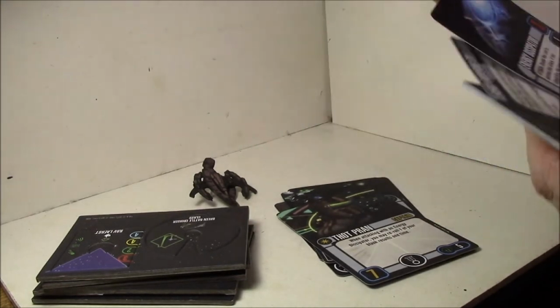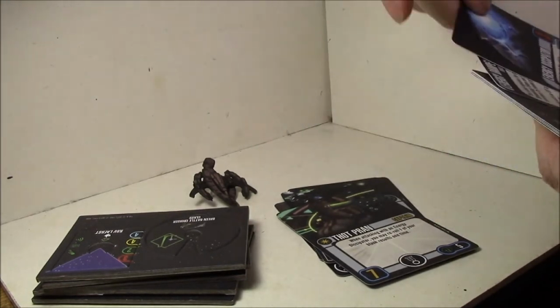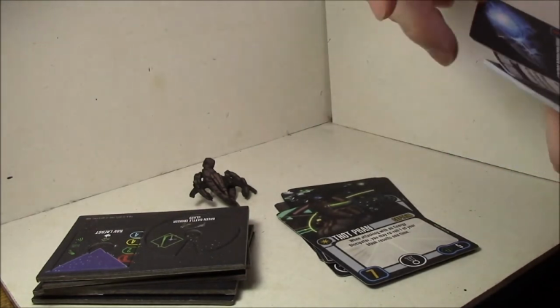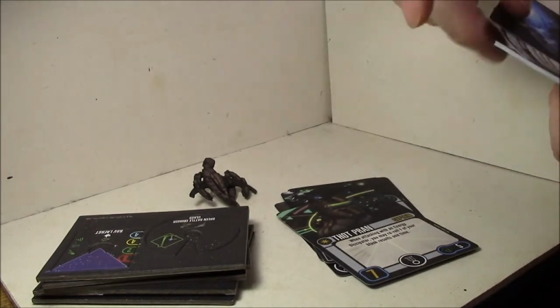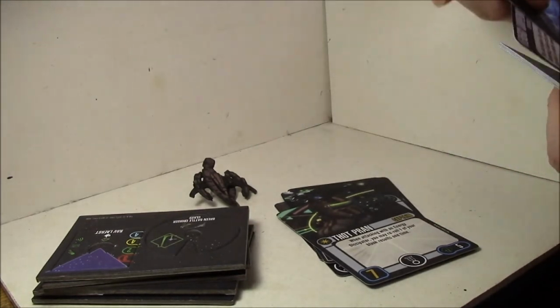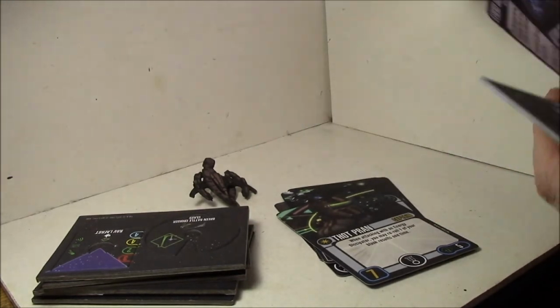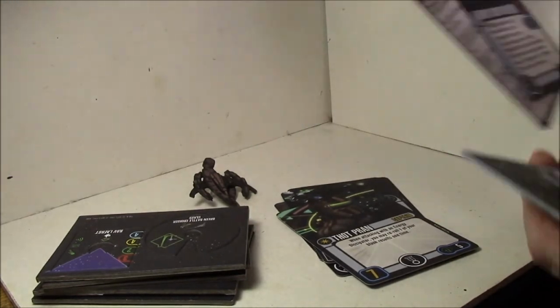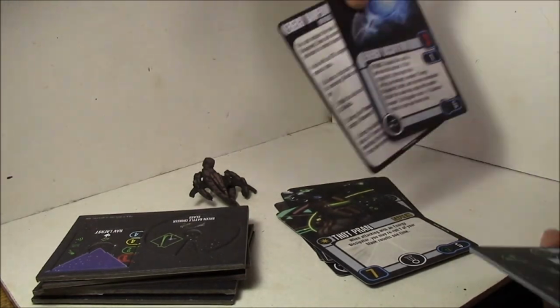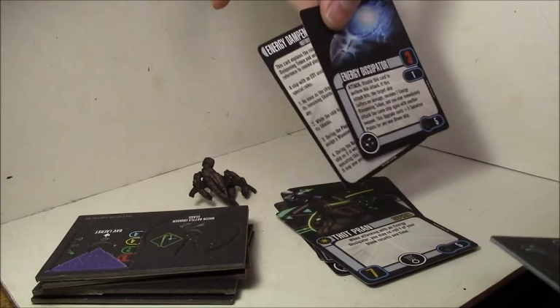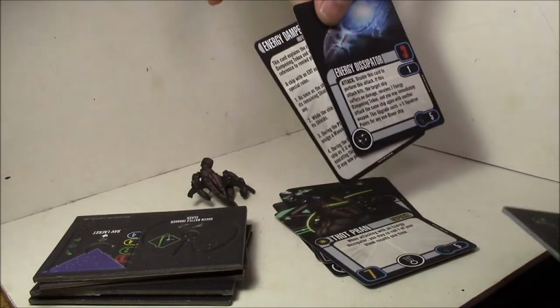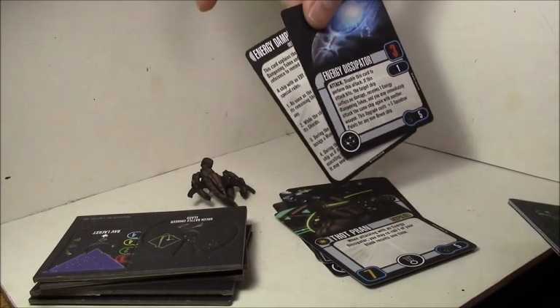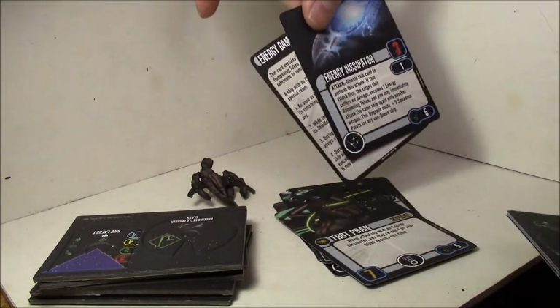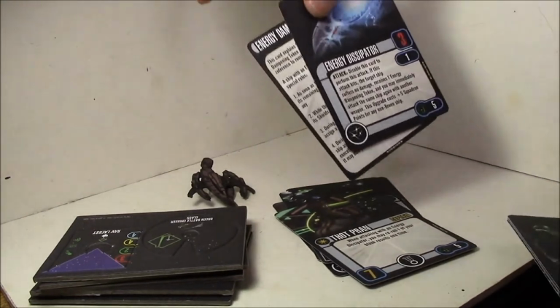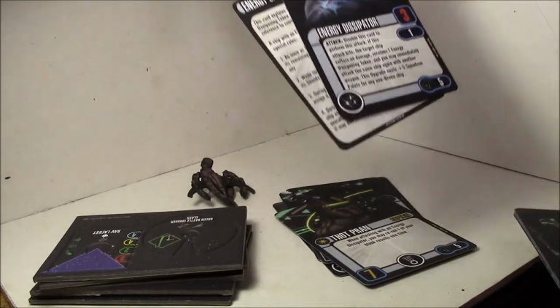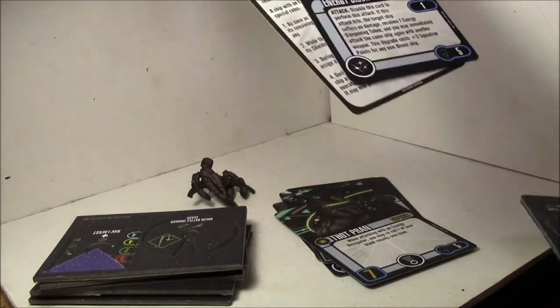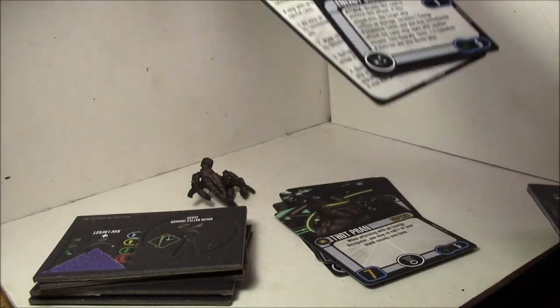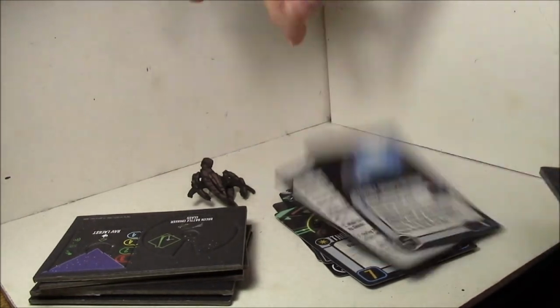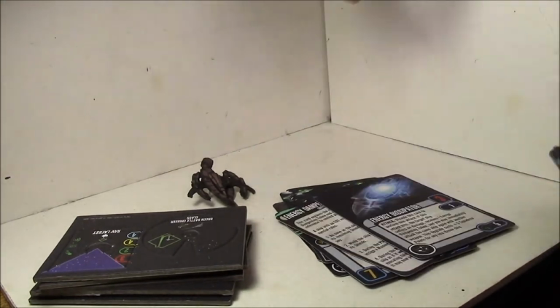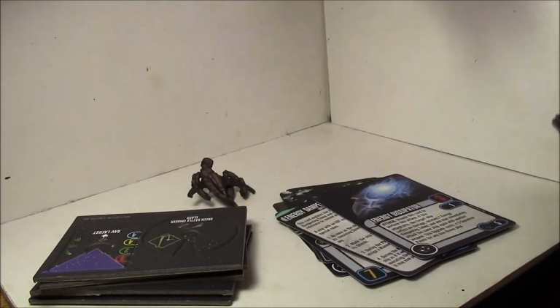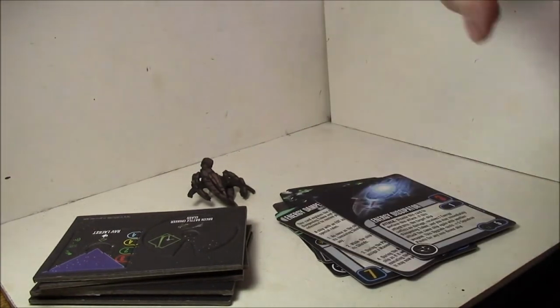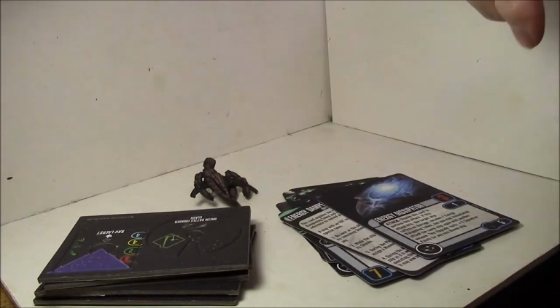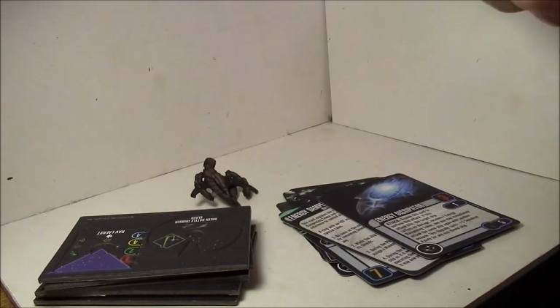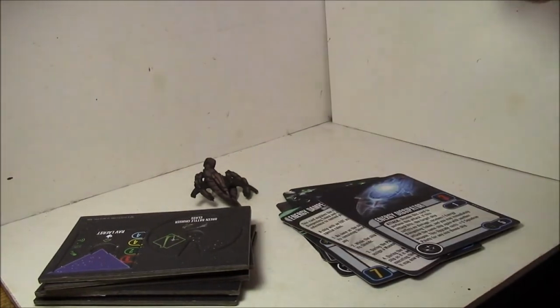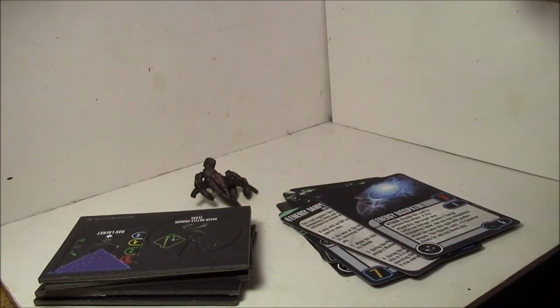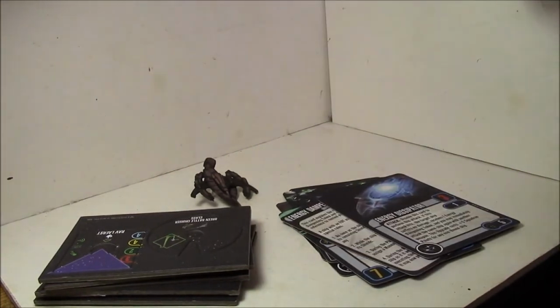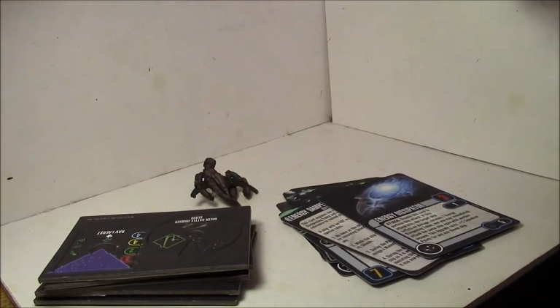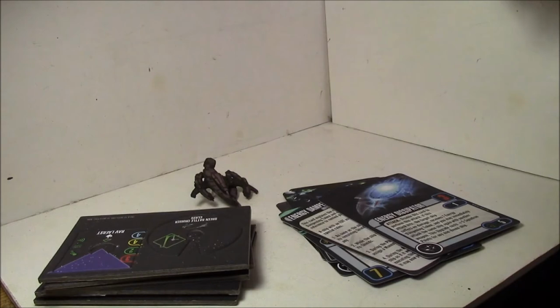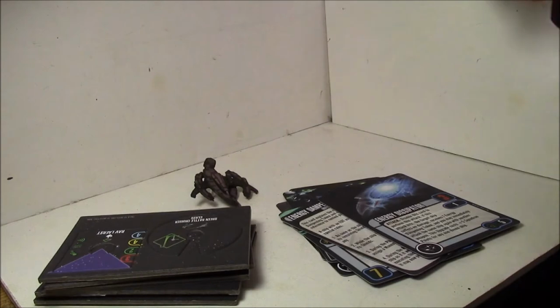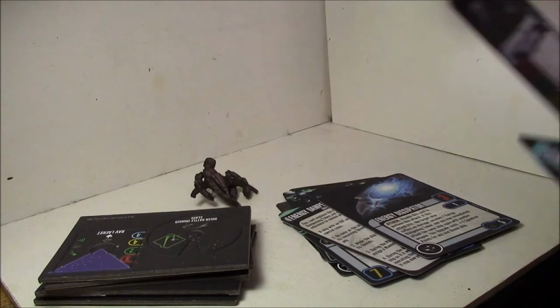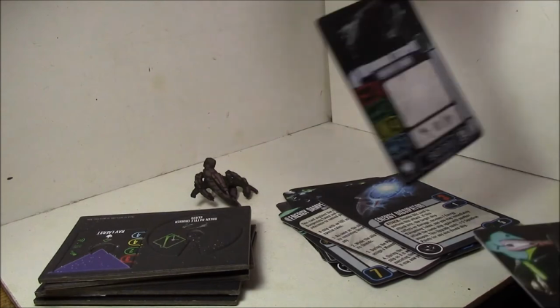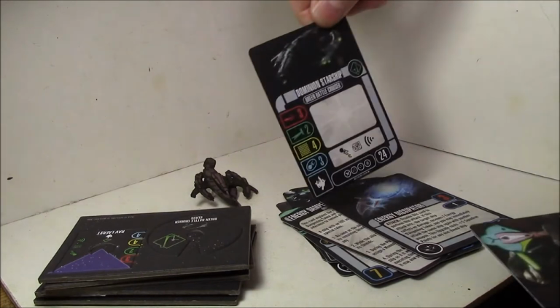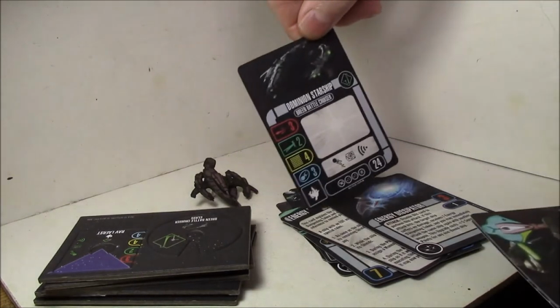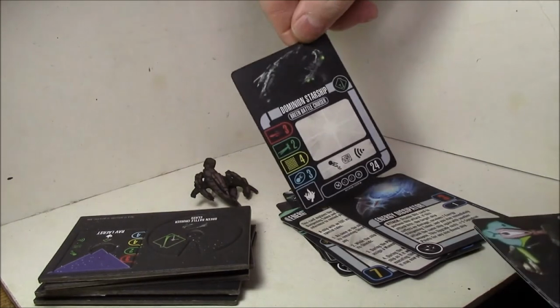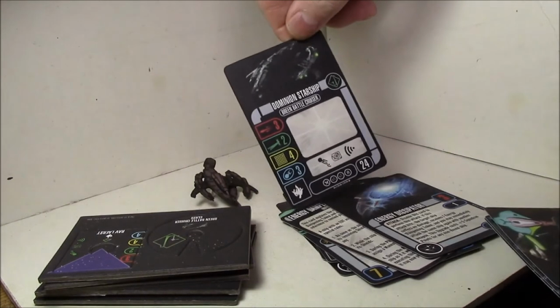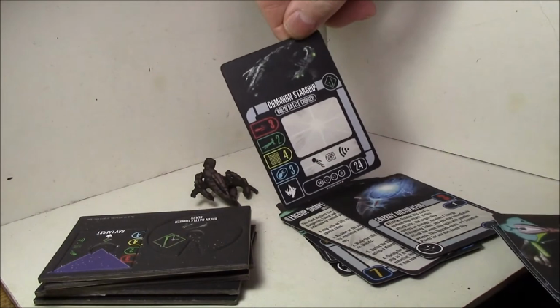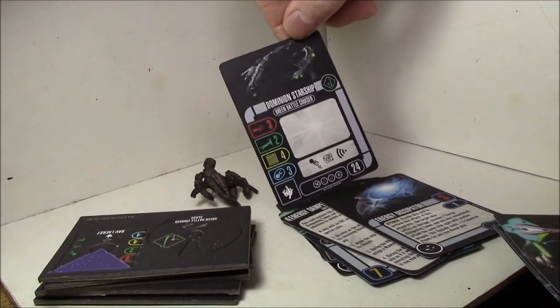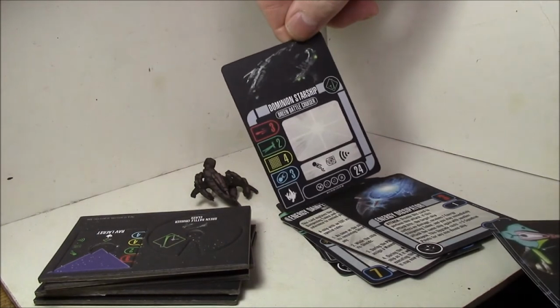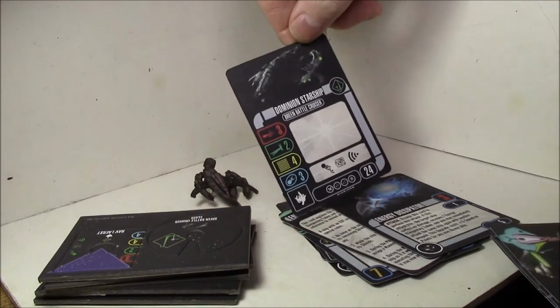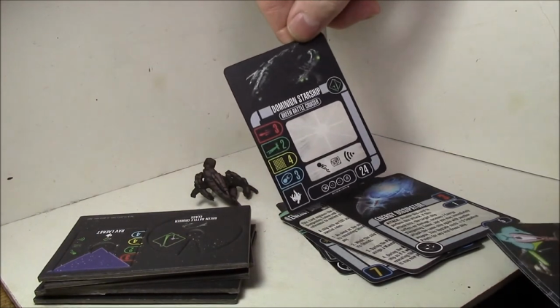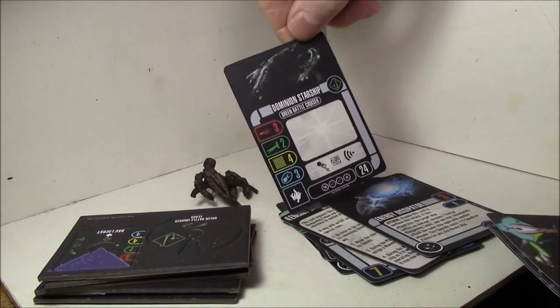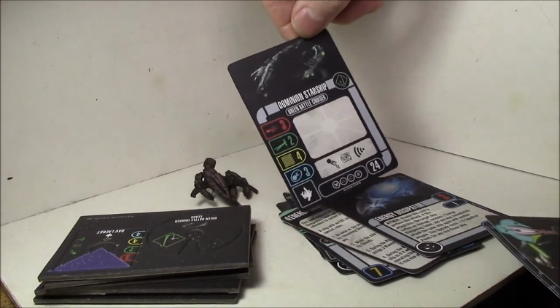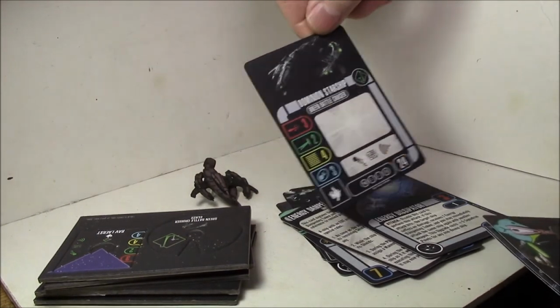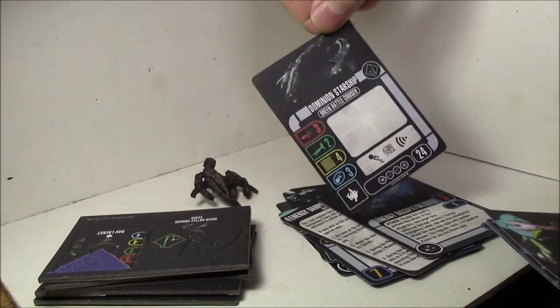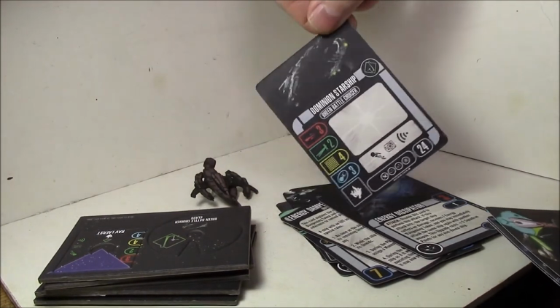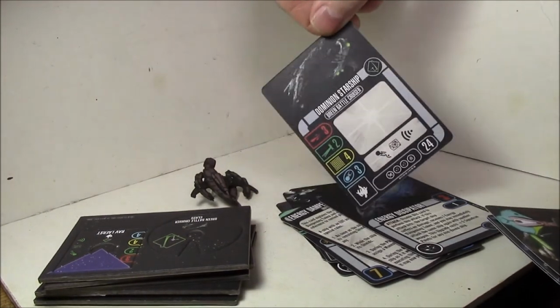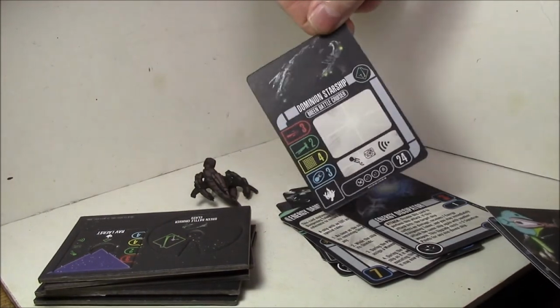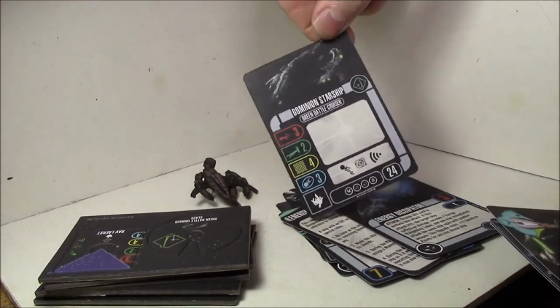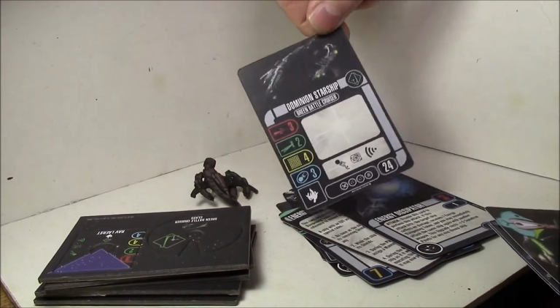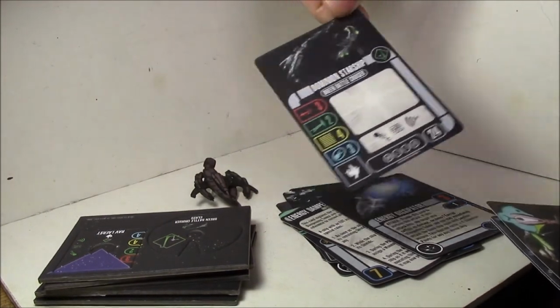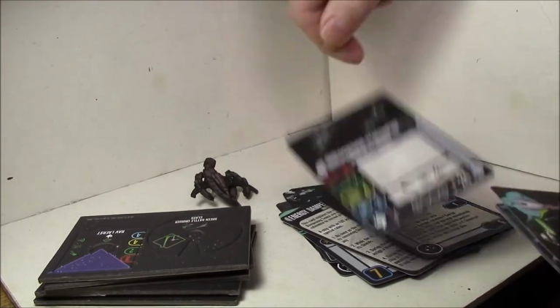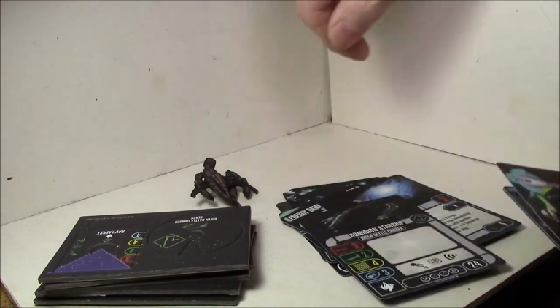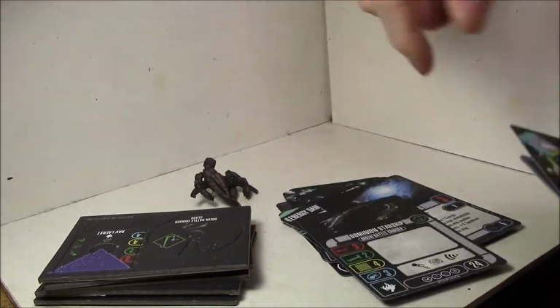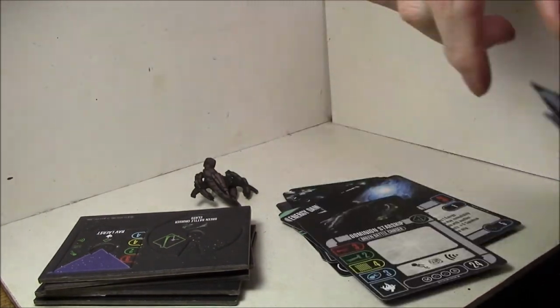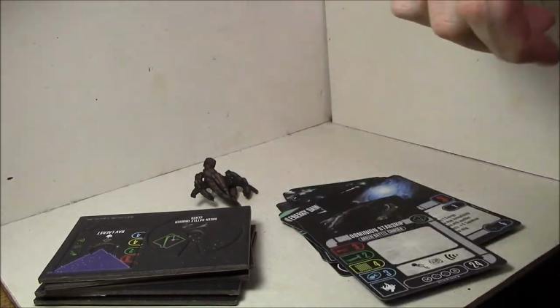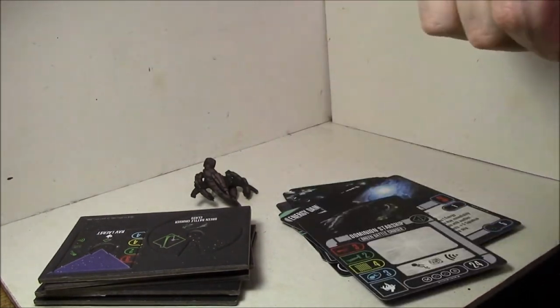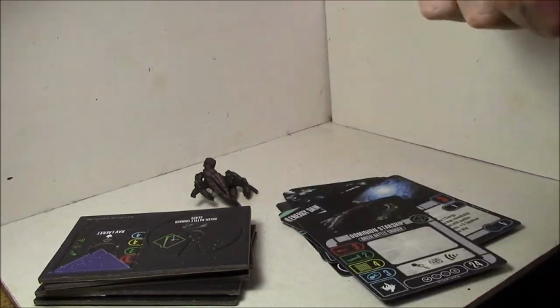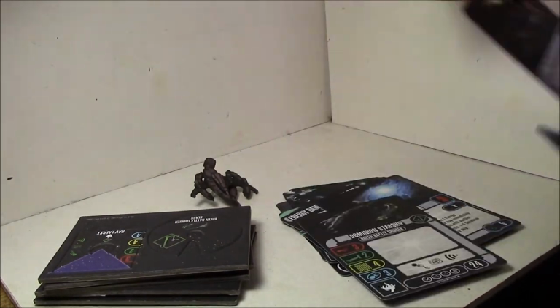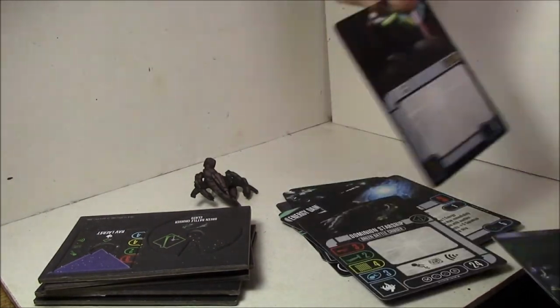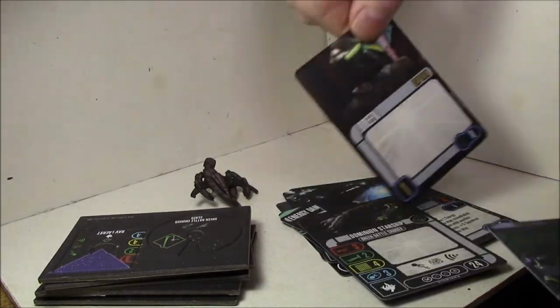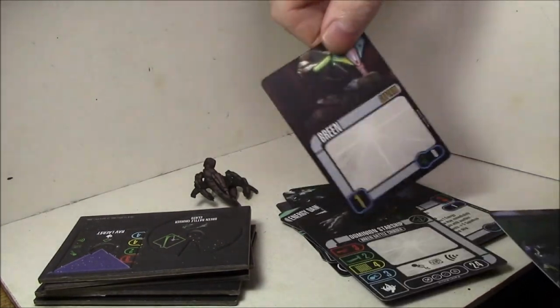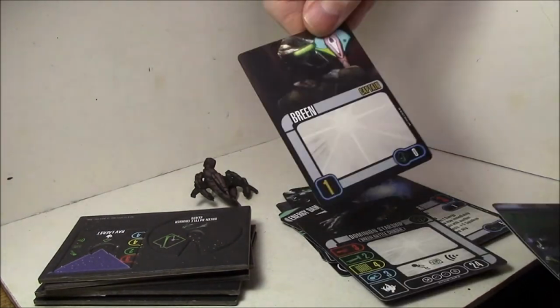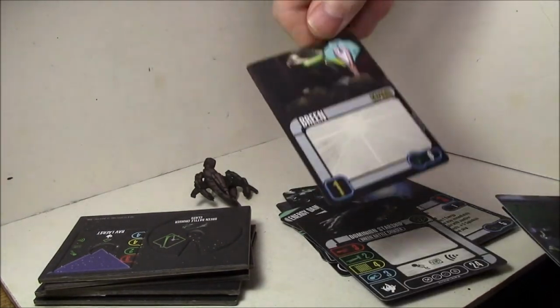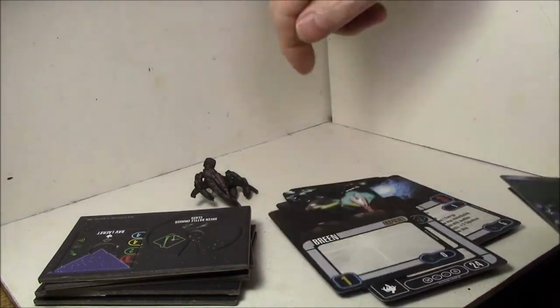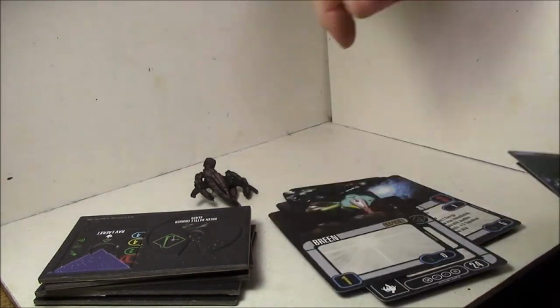The energy dissipator card is the exact same as the one included with the other Breen battlecruiser. There's also a standard Dominion Breen battlecruiser generic captain card.